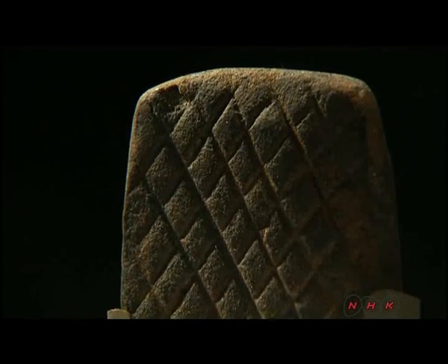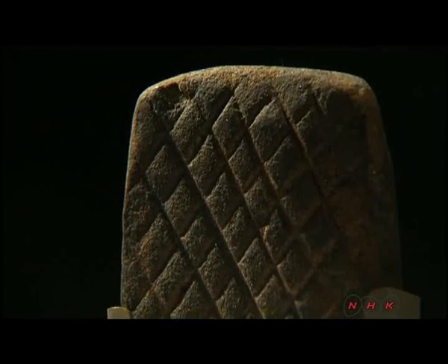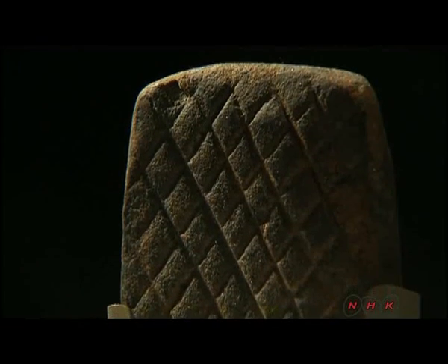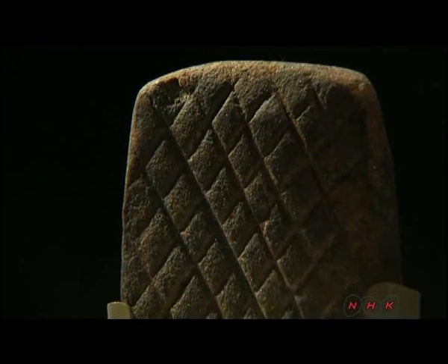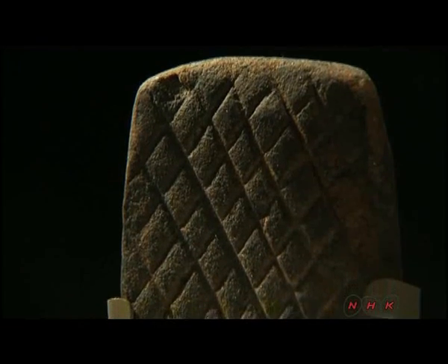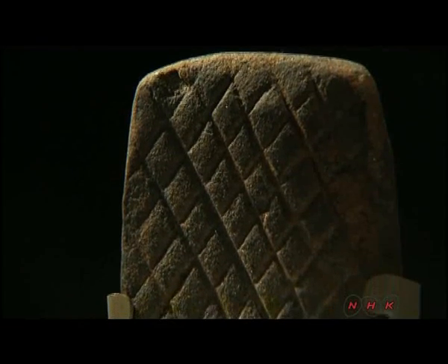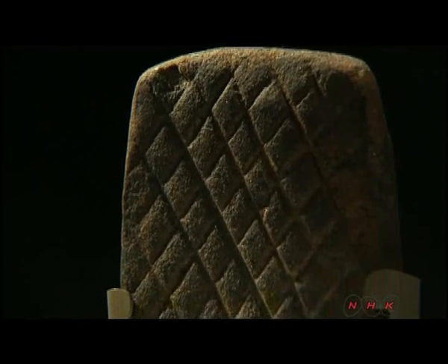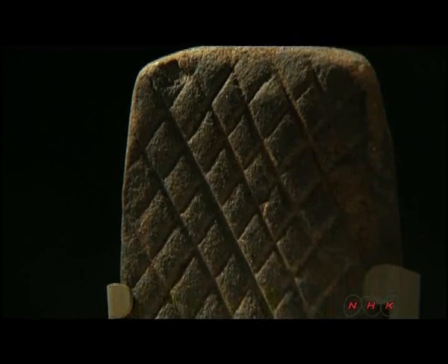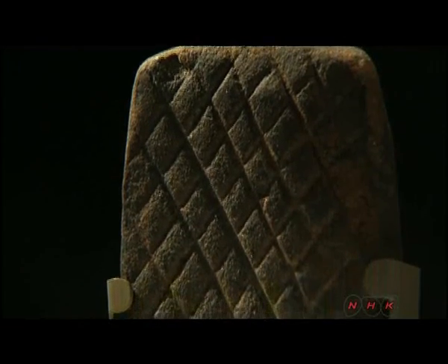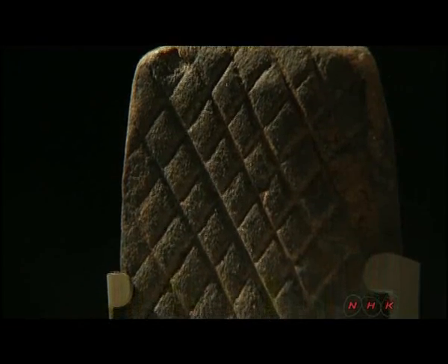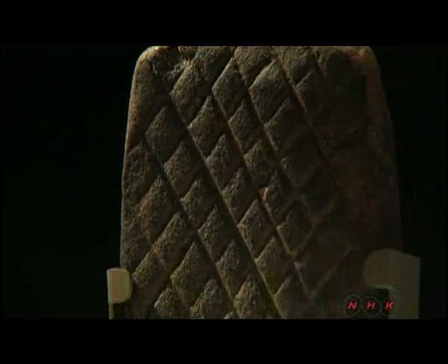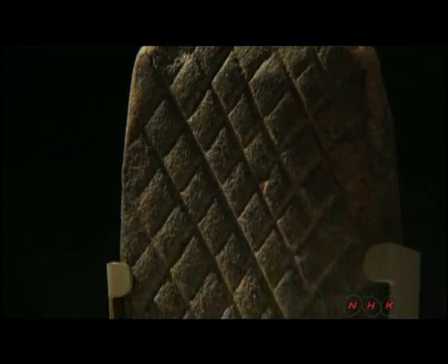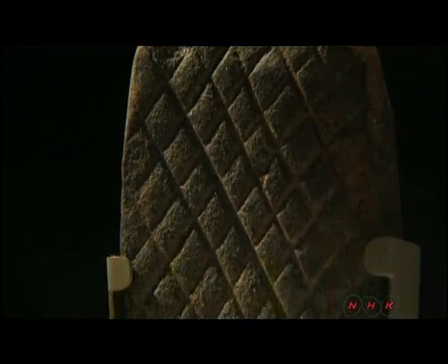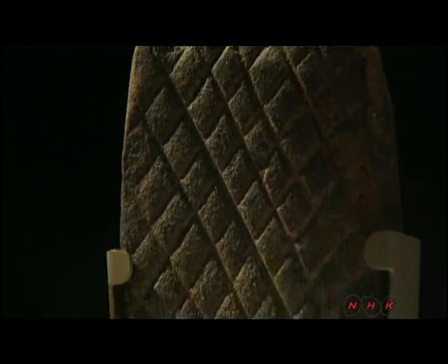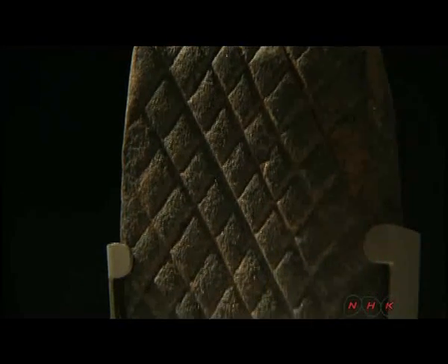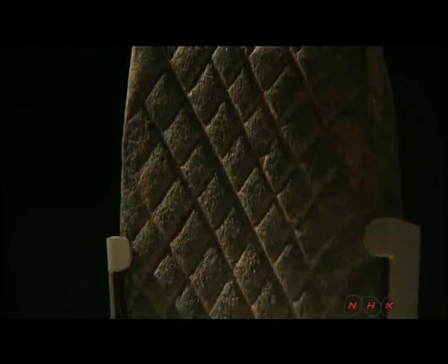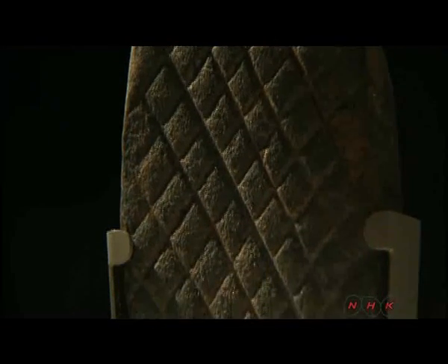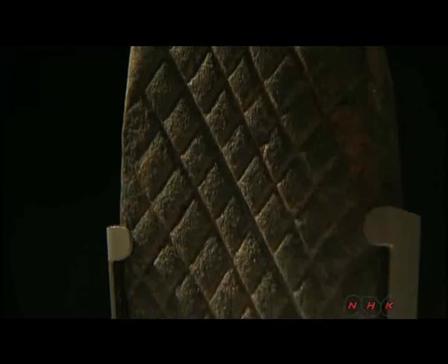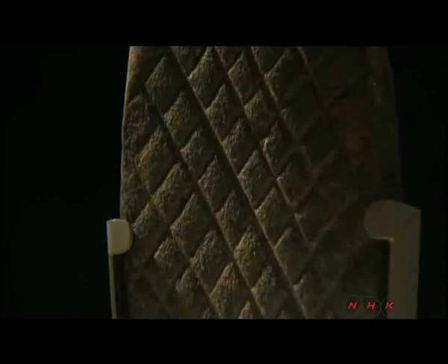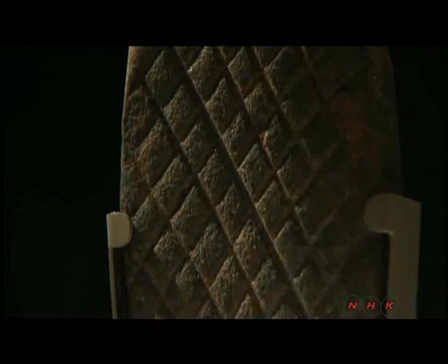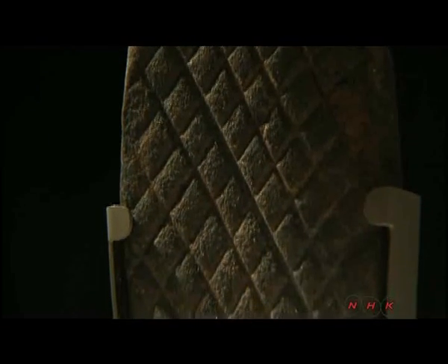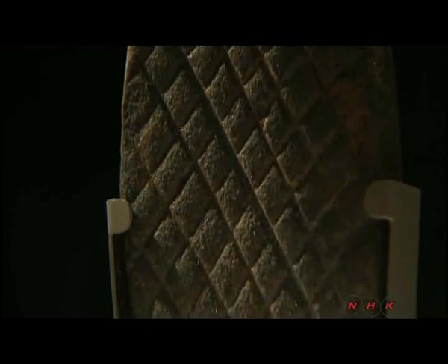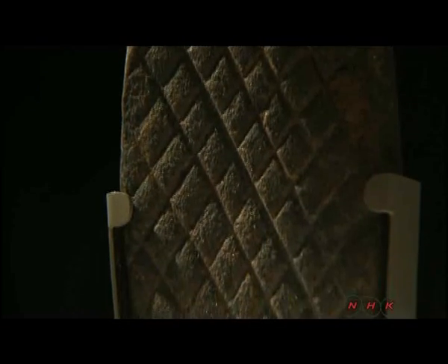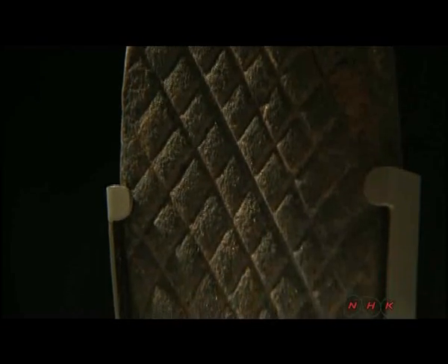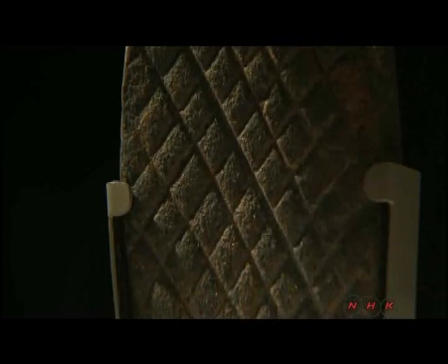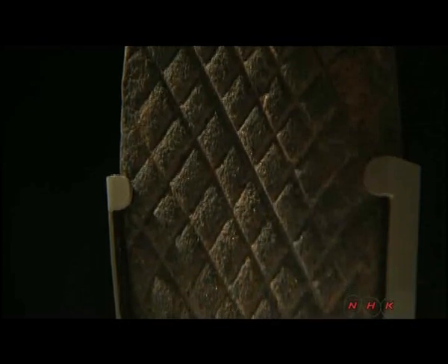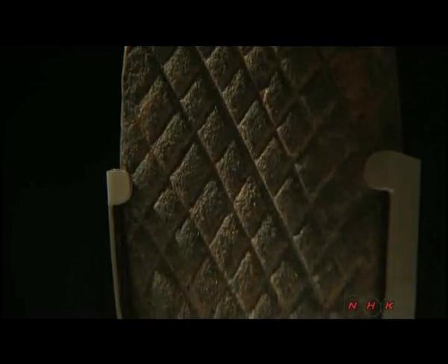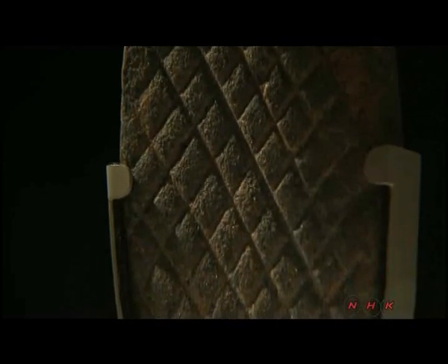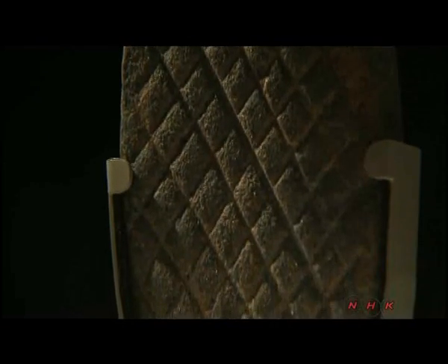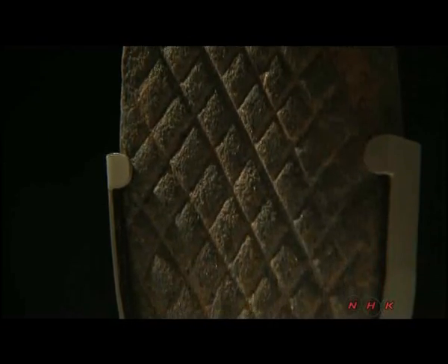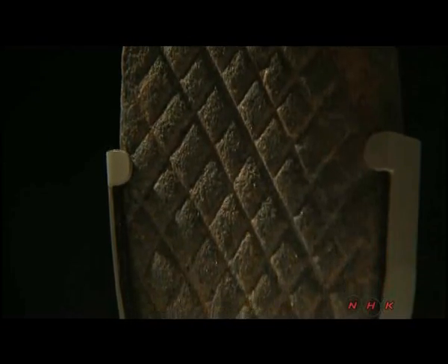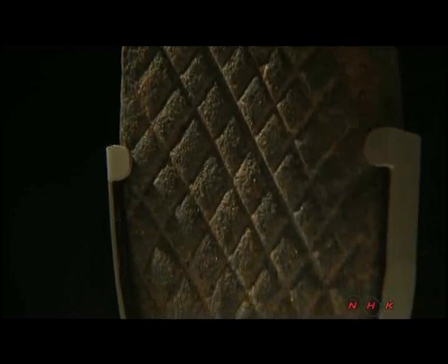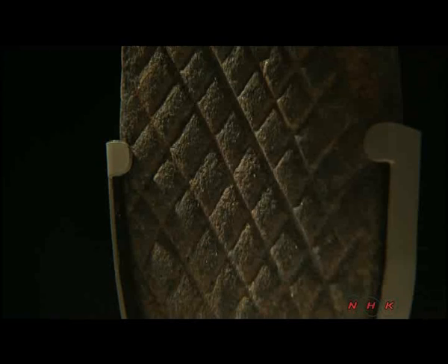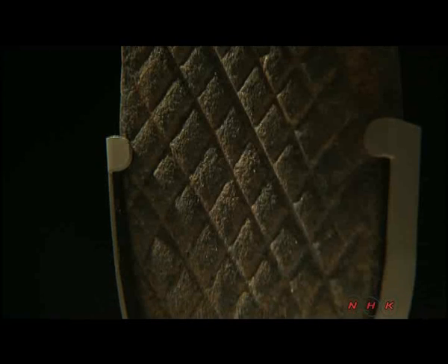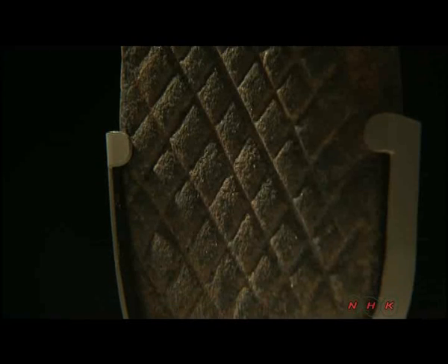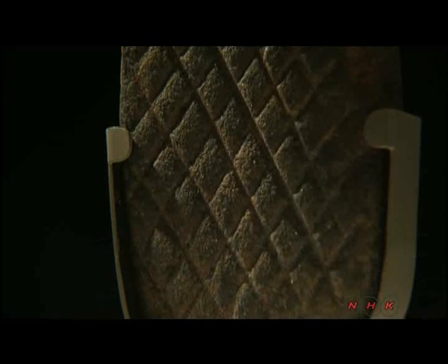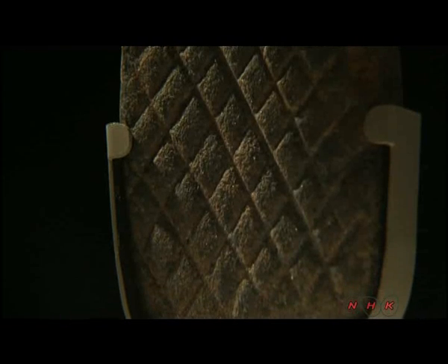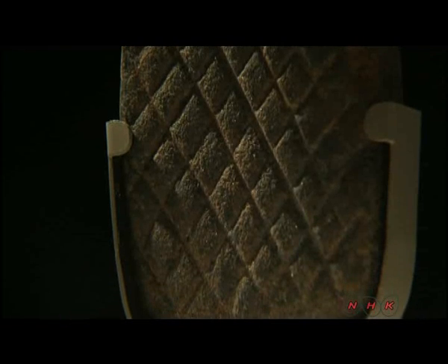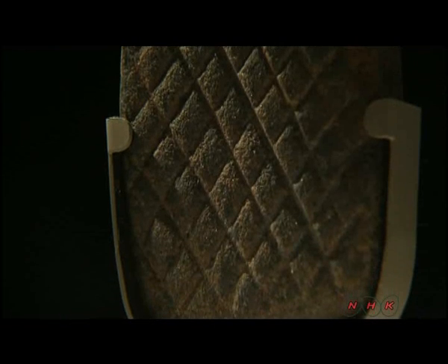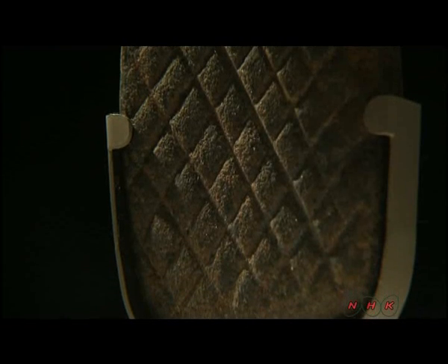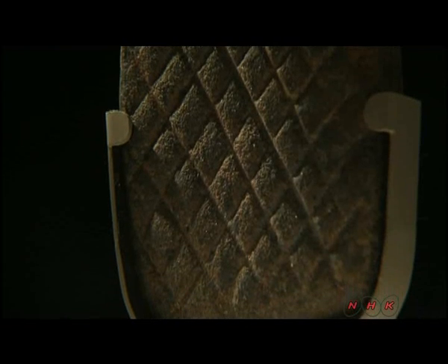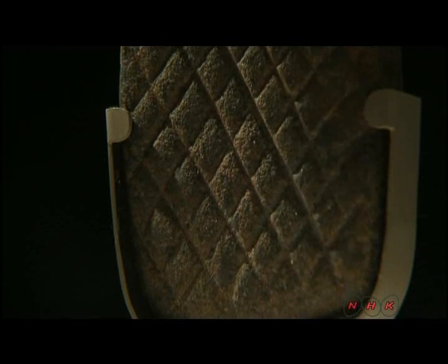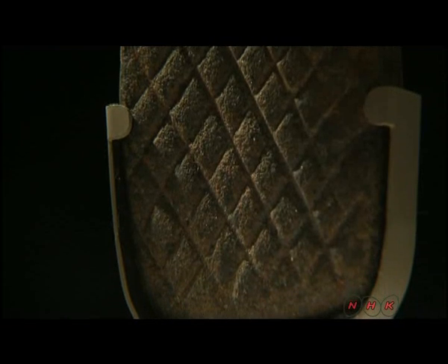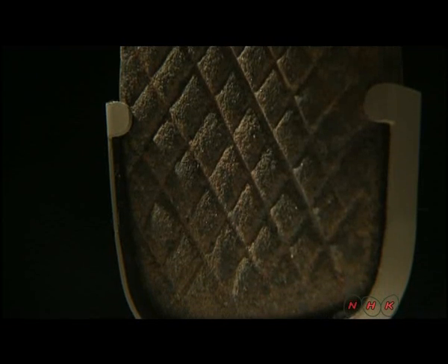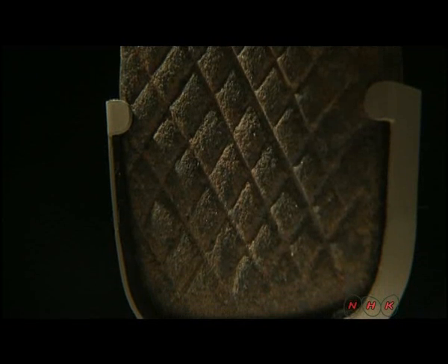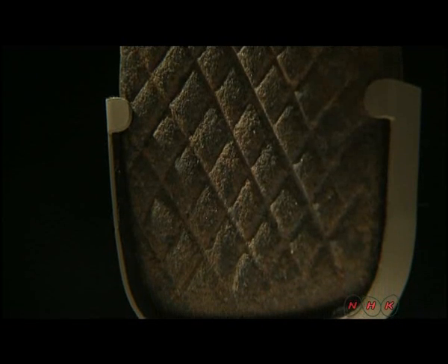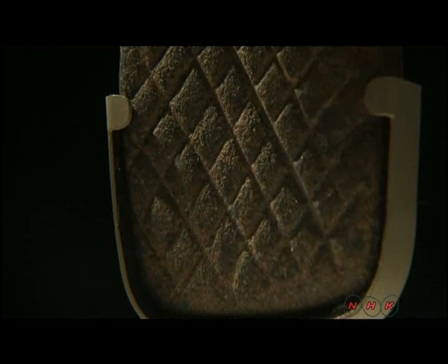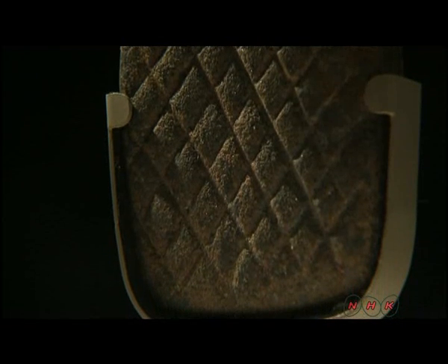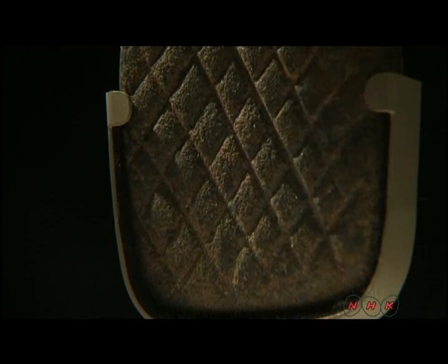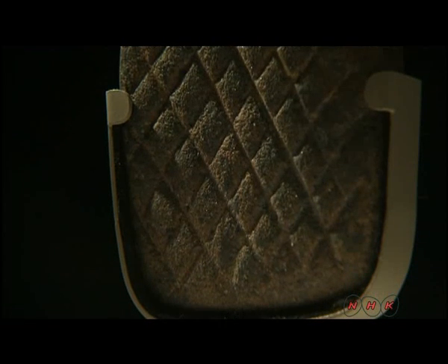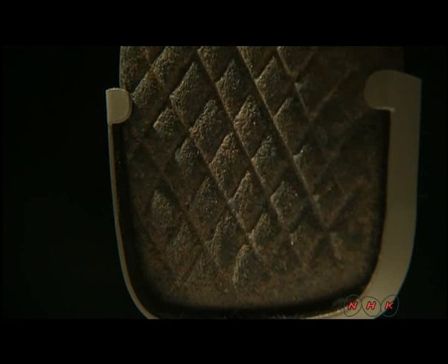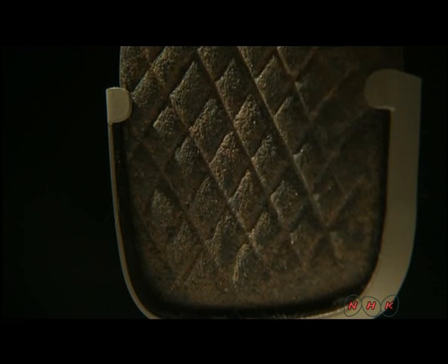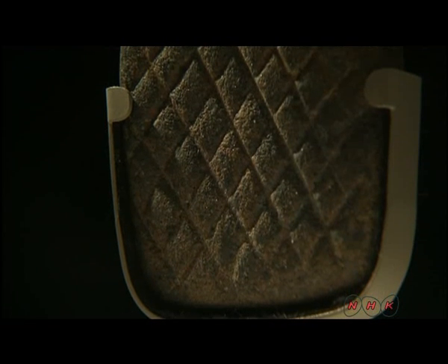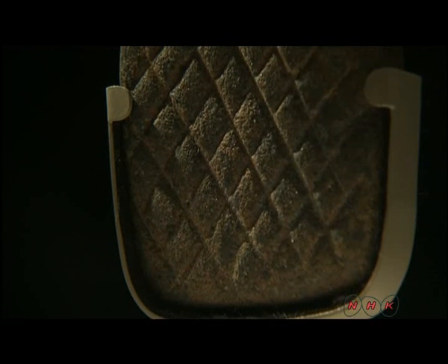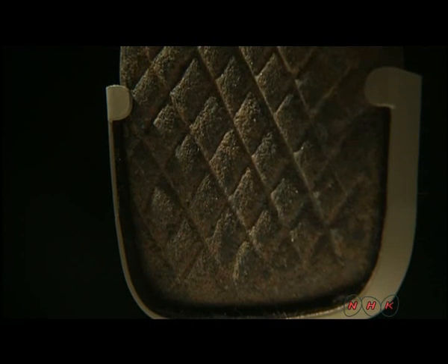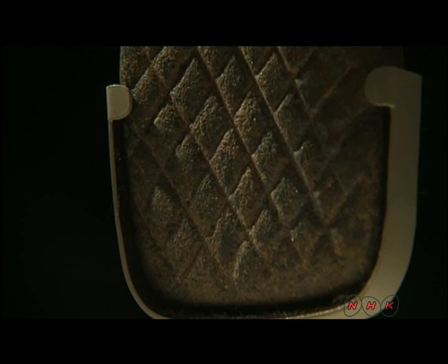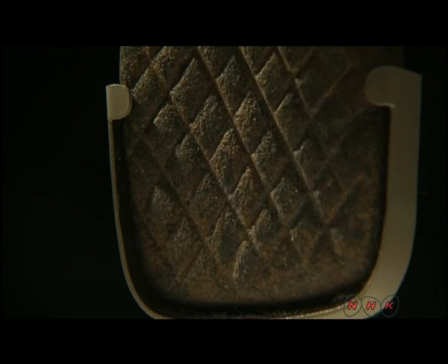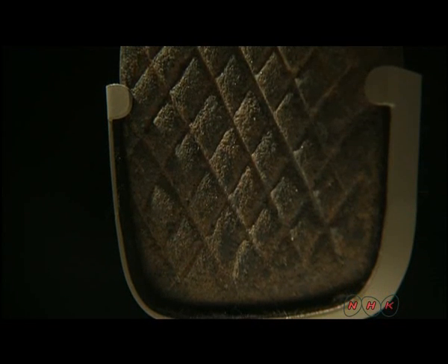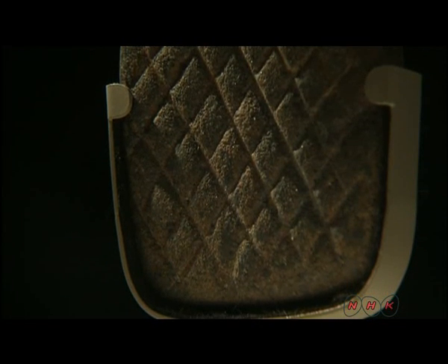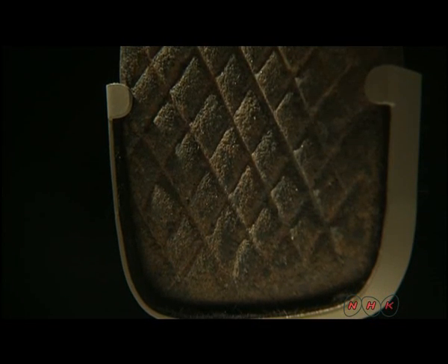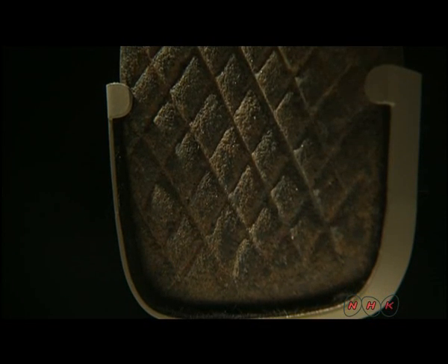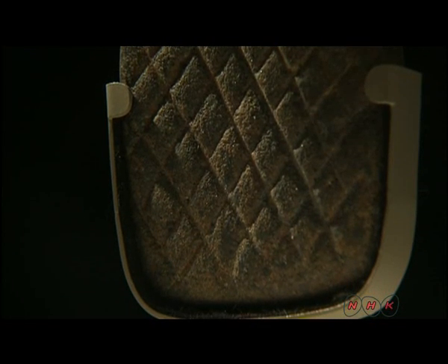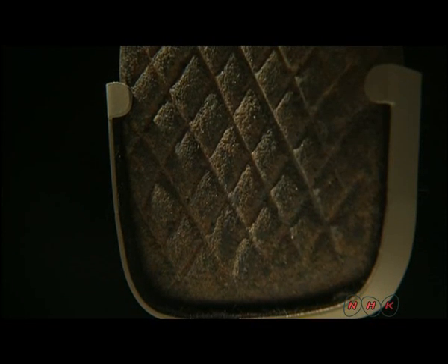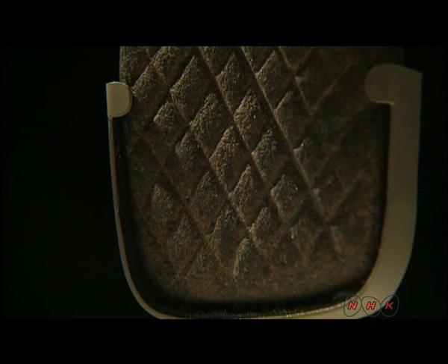On the other side is a pattern, like snake scales. Because snakes slither along the ground, they are considered as a symbol of the earth.